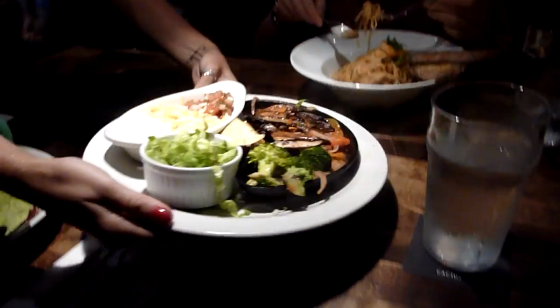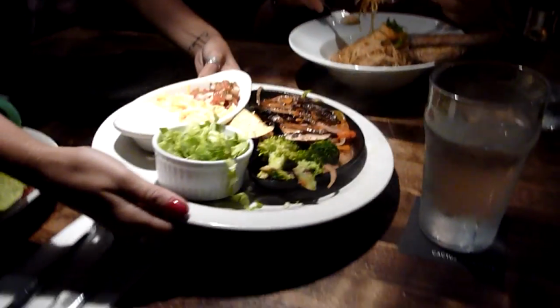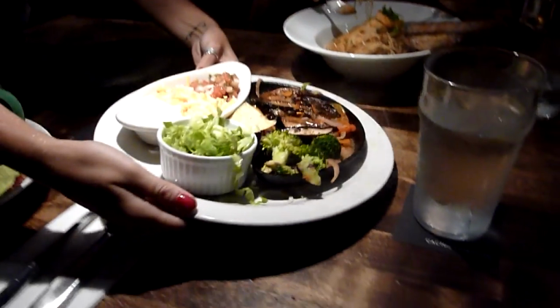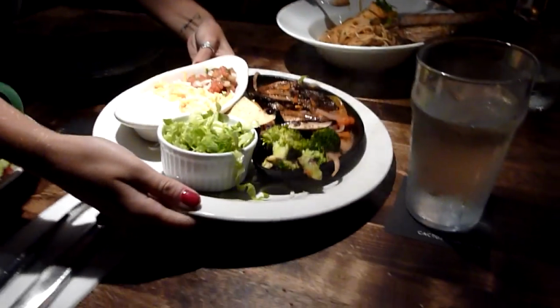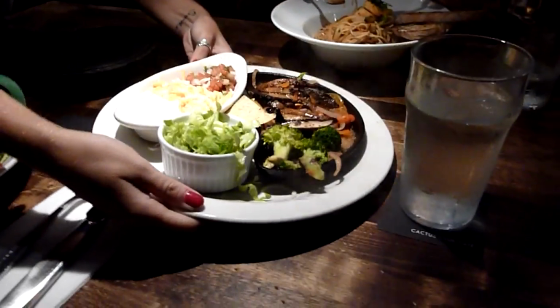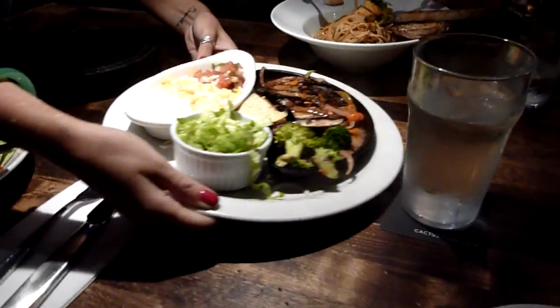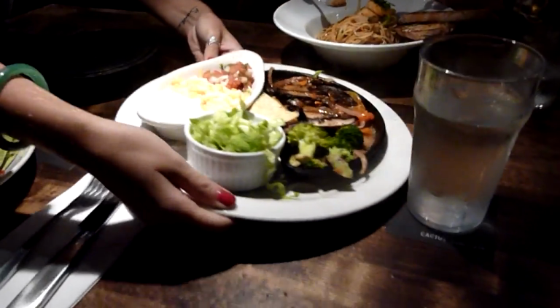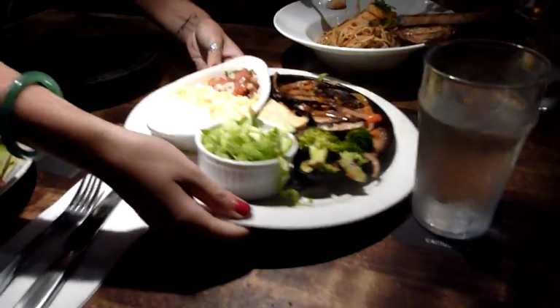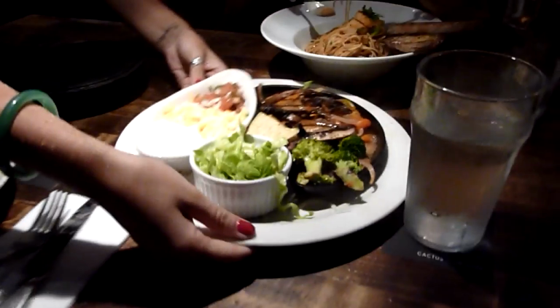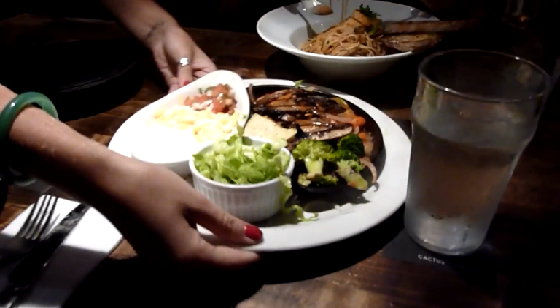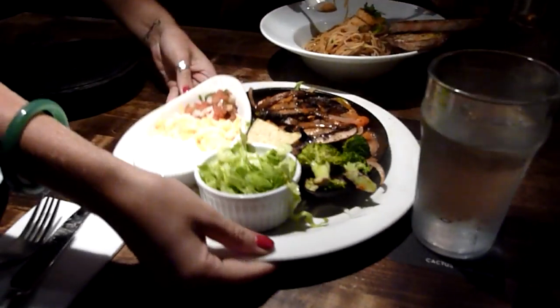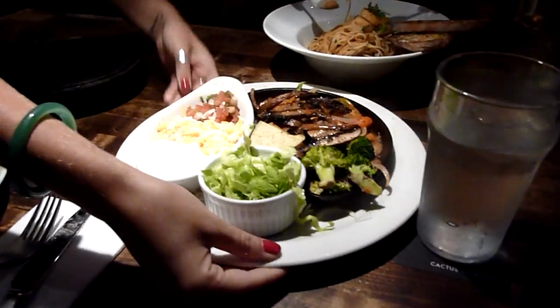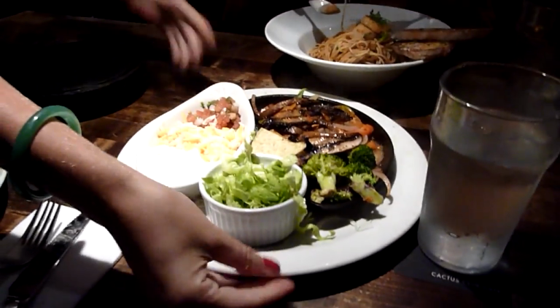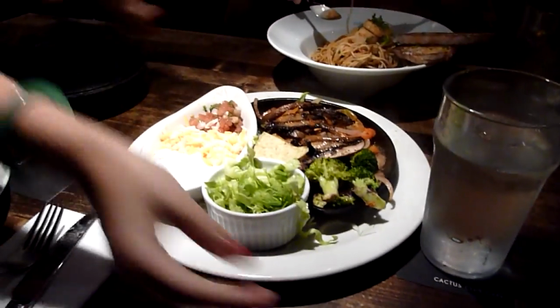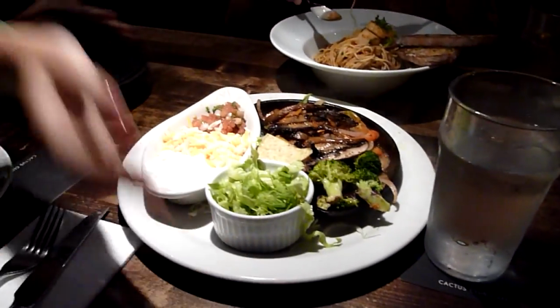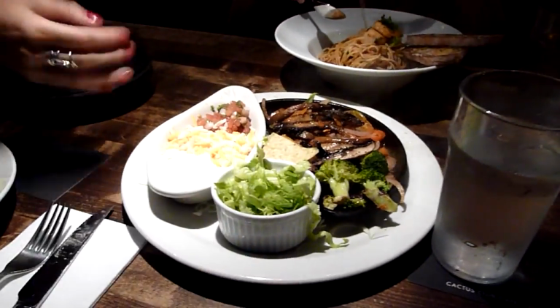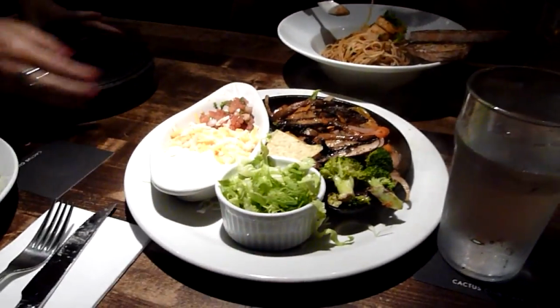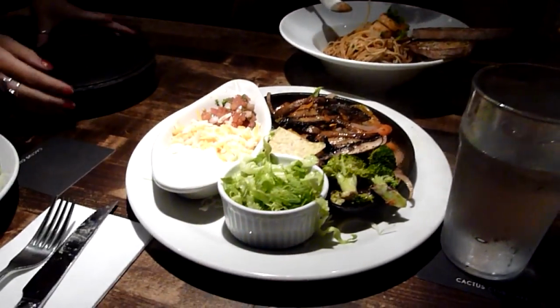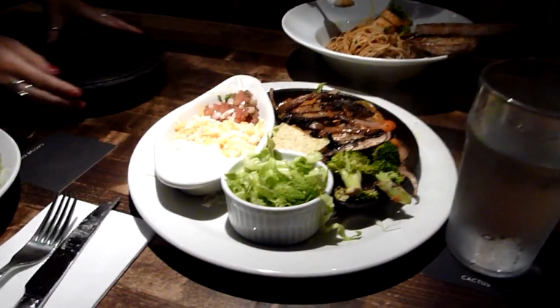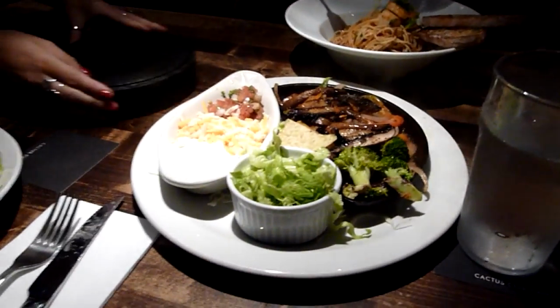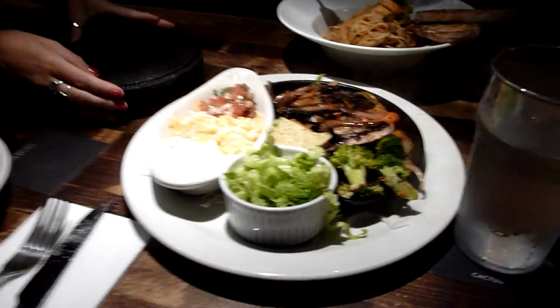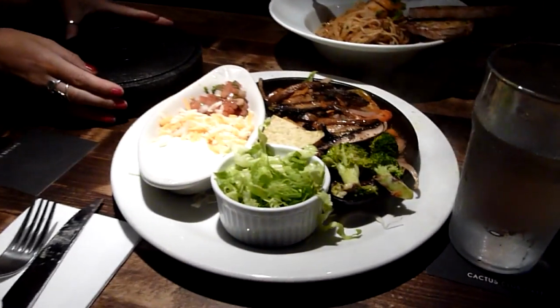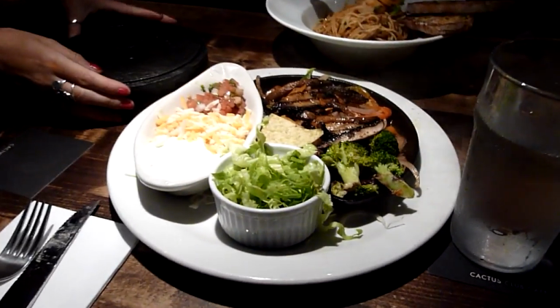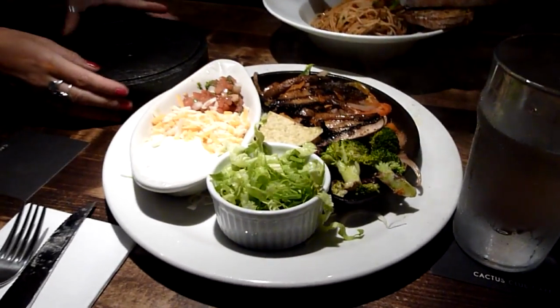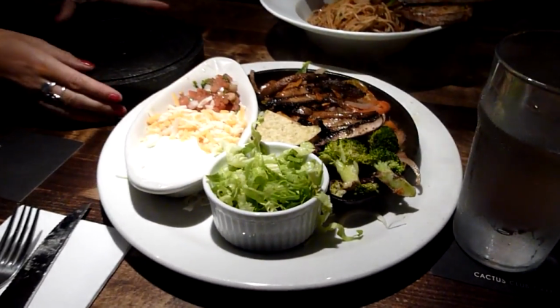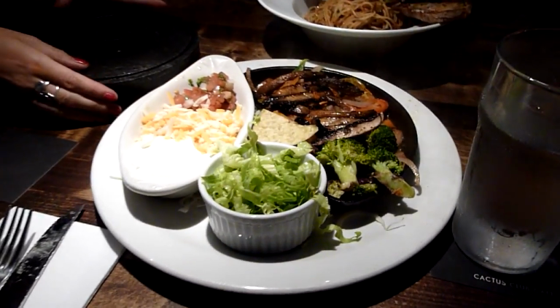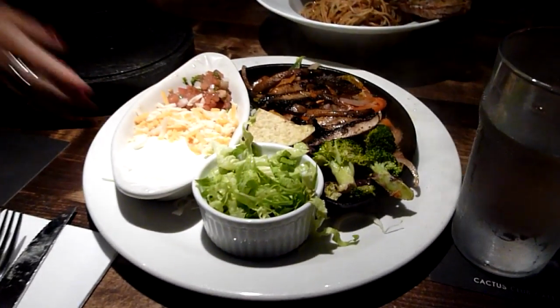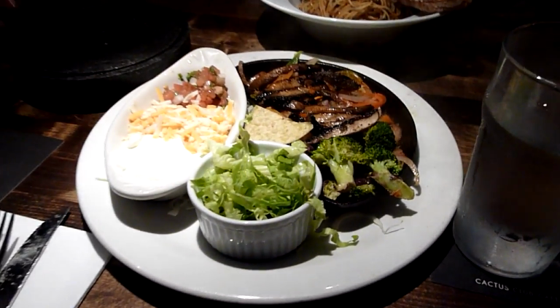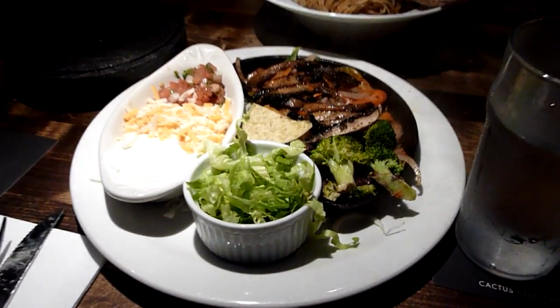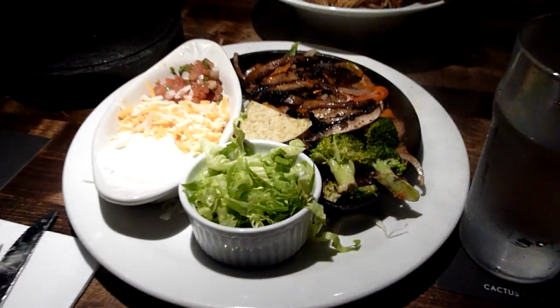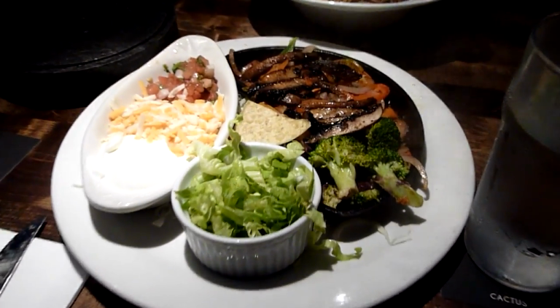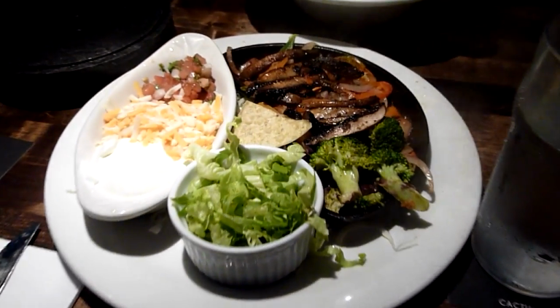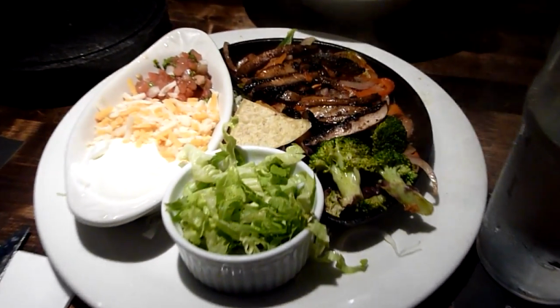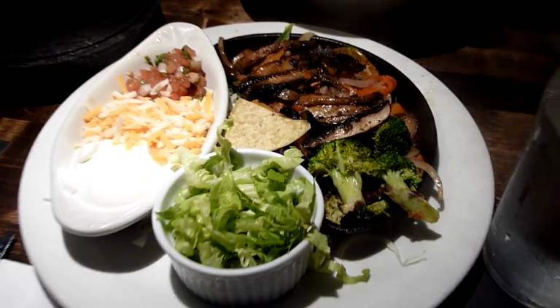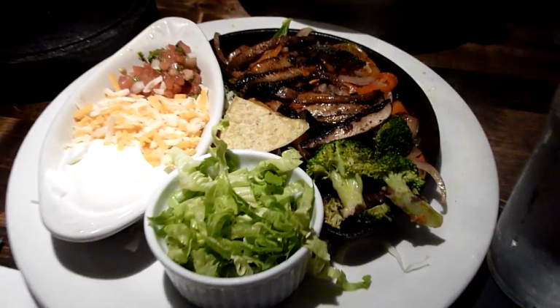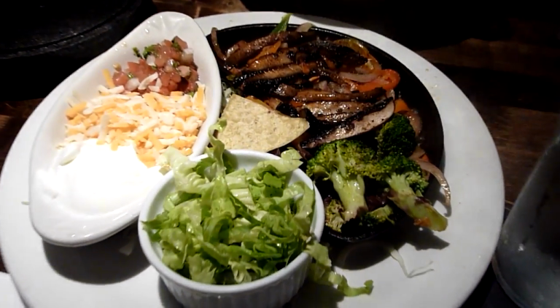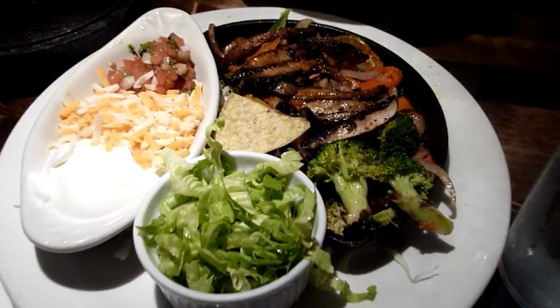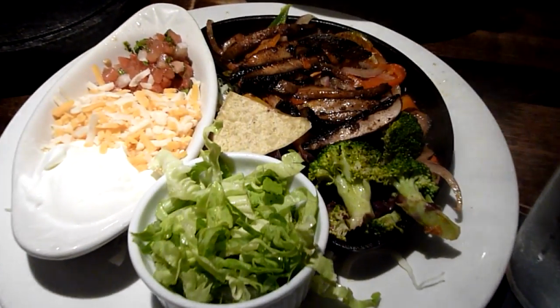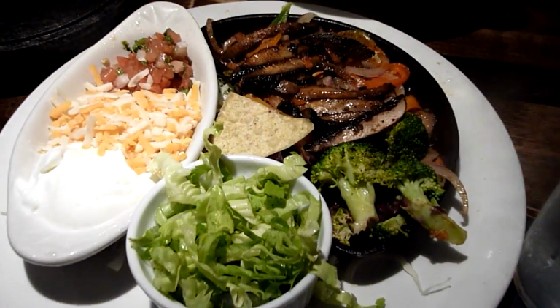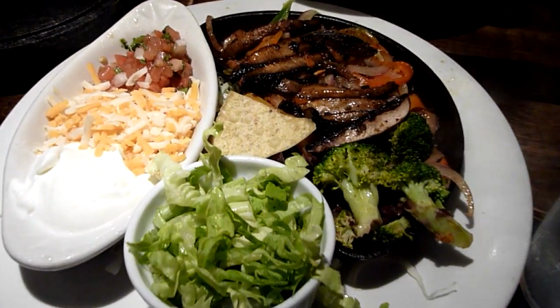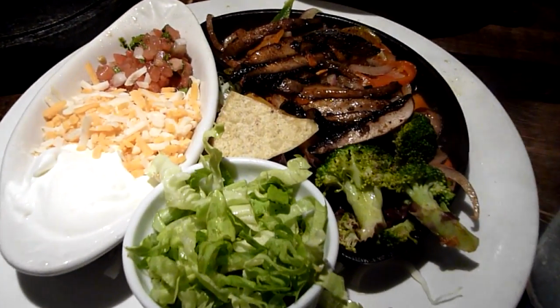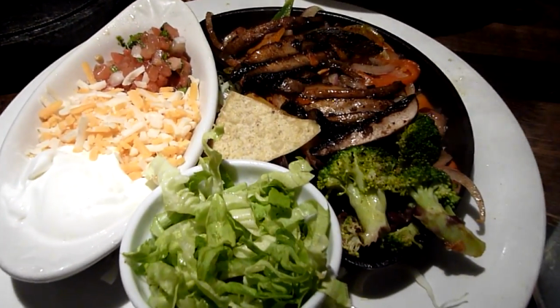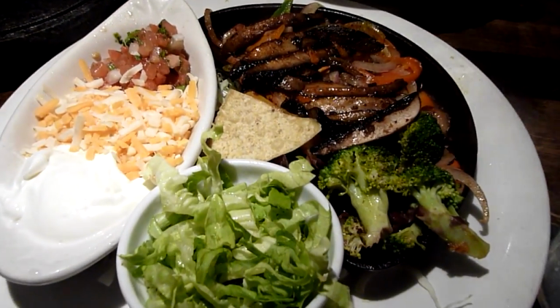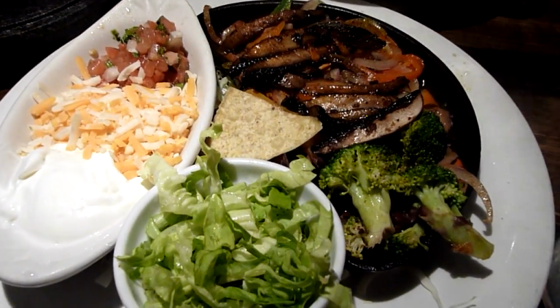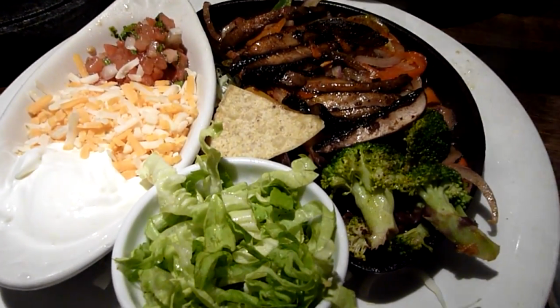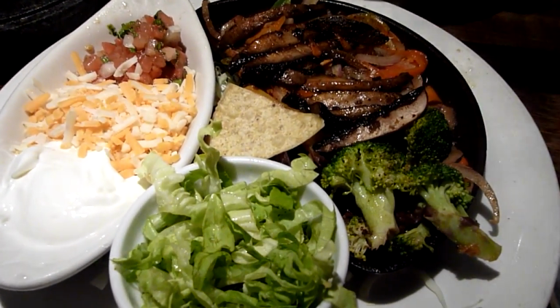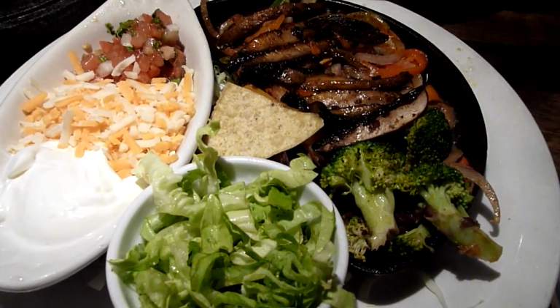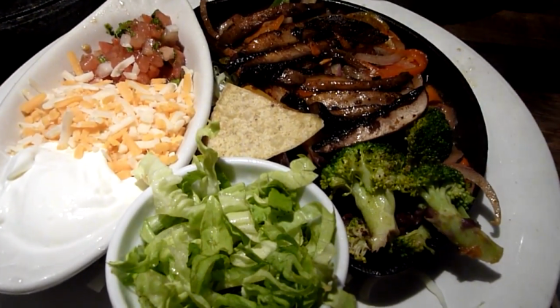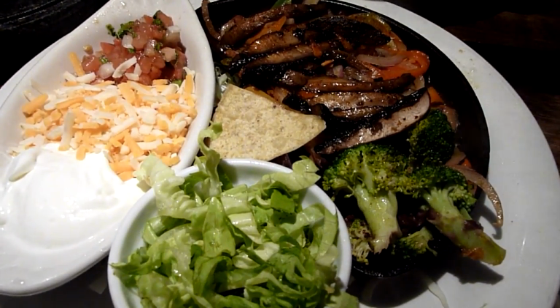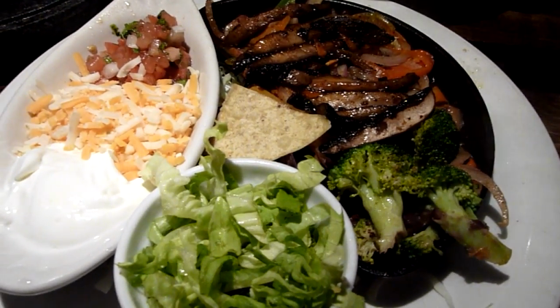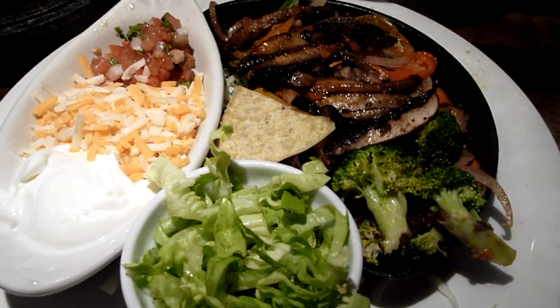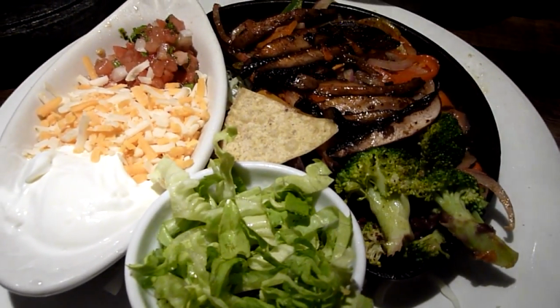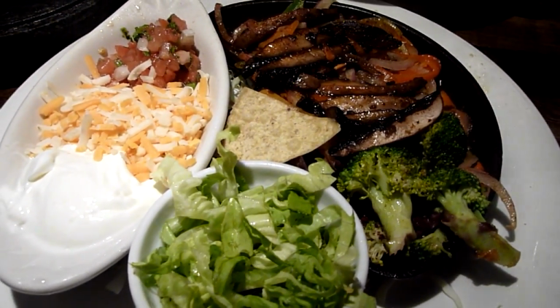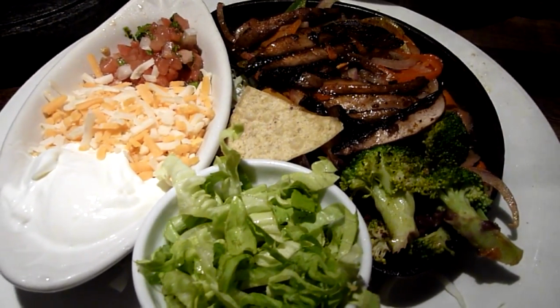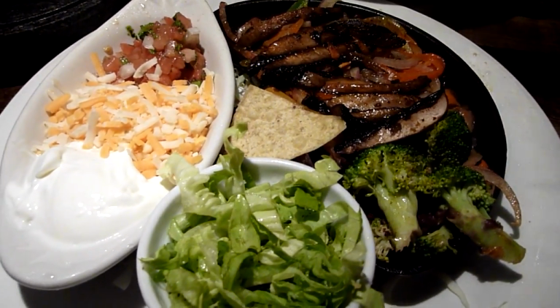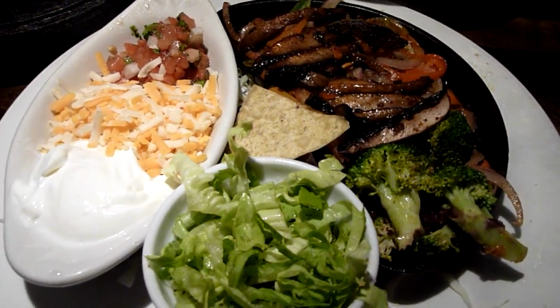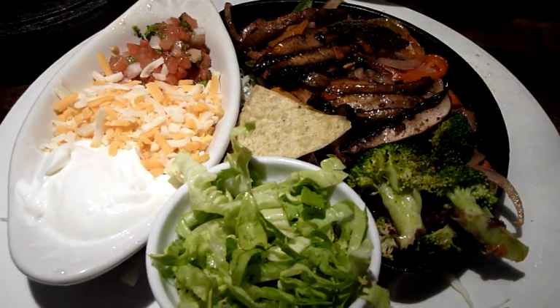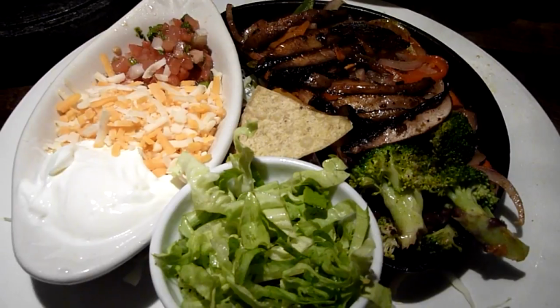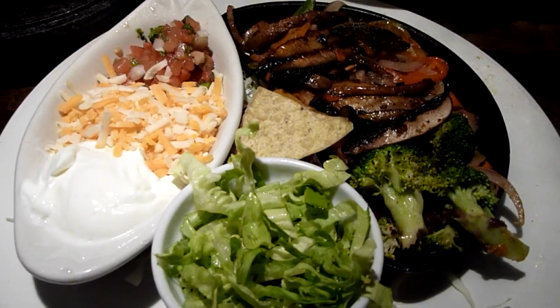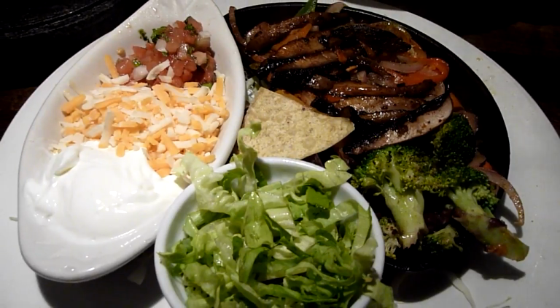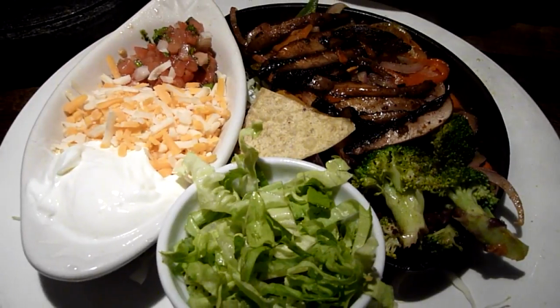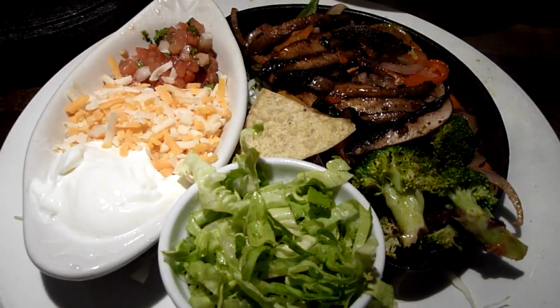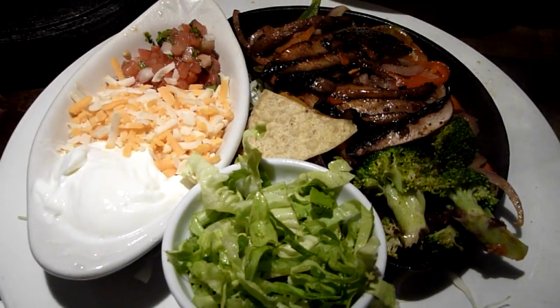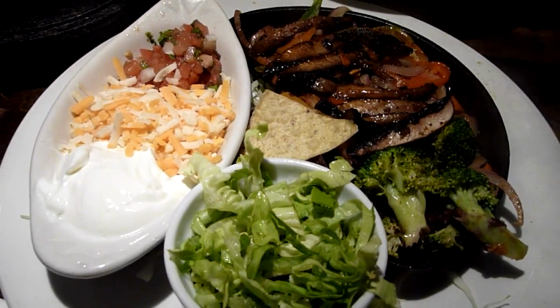There we go. Thank you. You're welcome. We have everything we need. Looks great. Enjoy. Thank you.